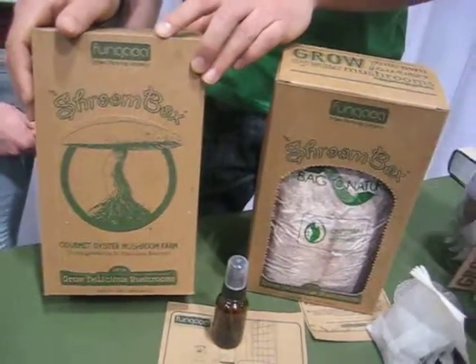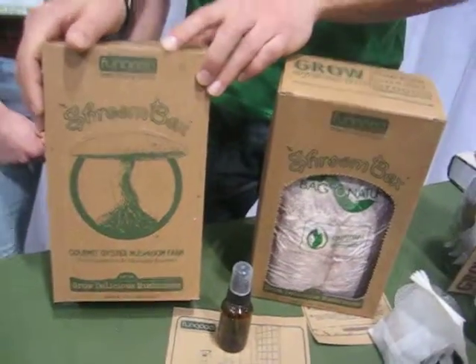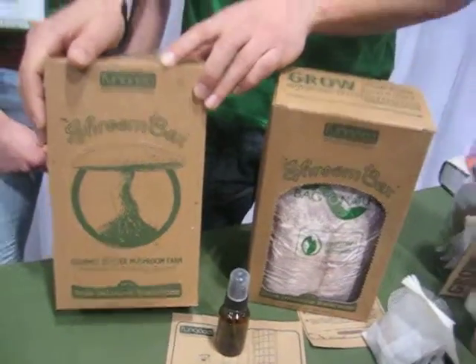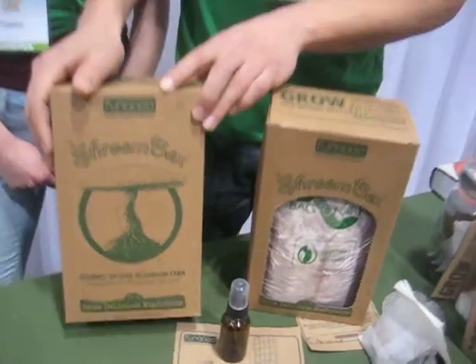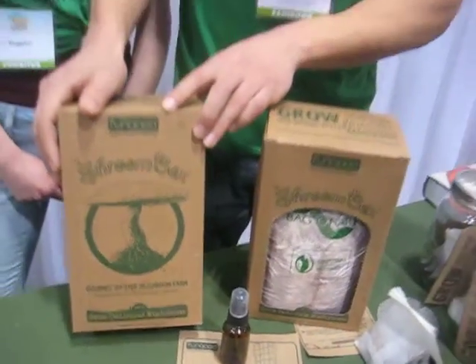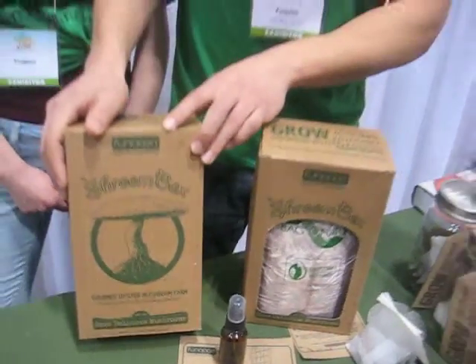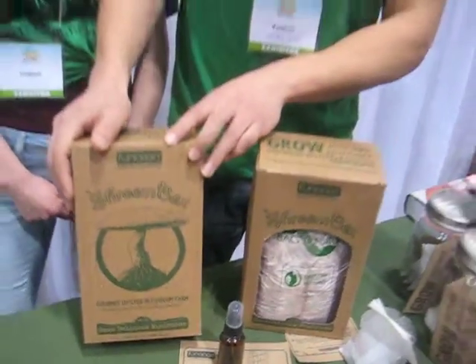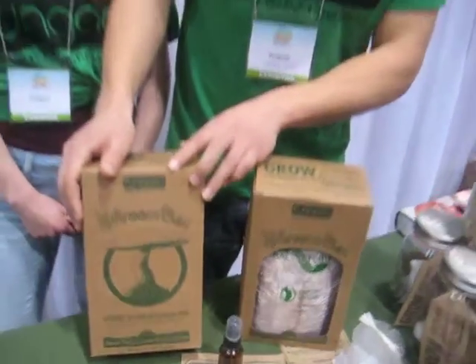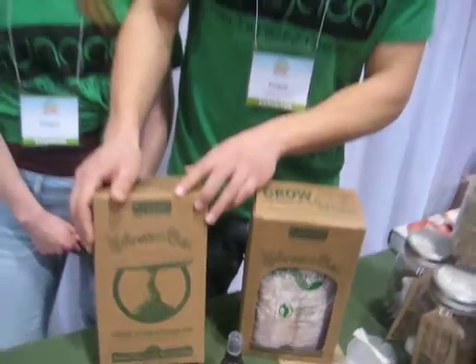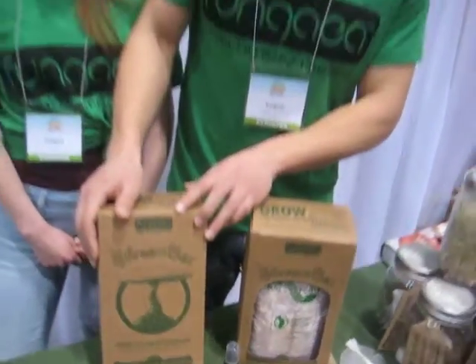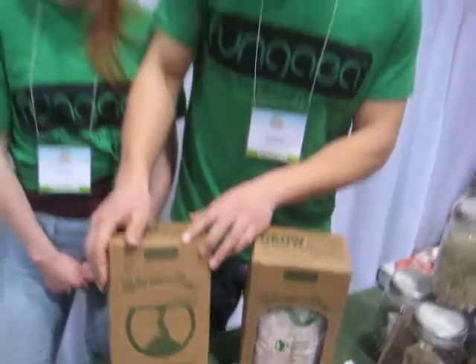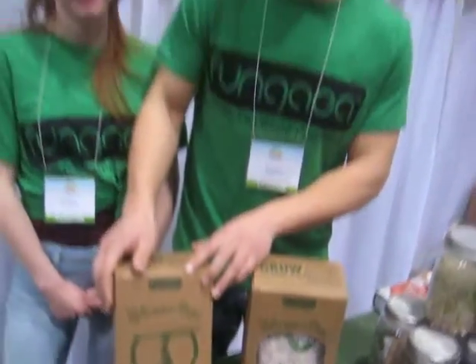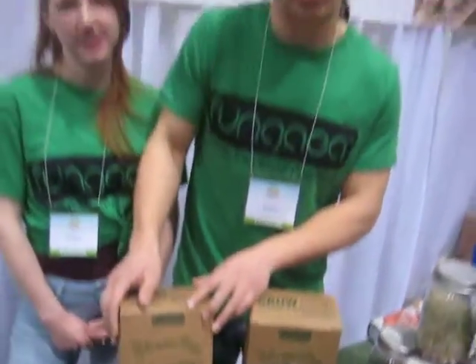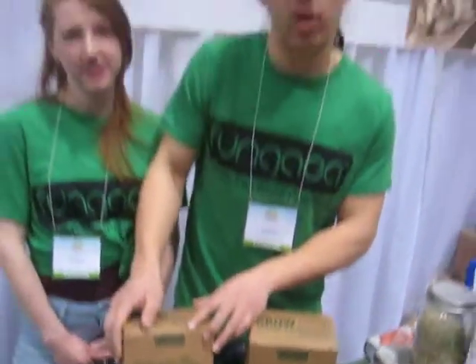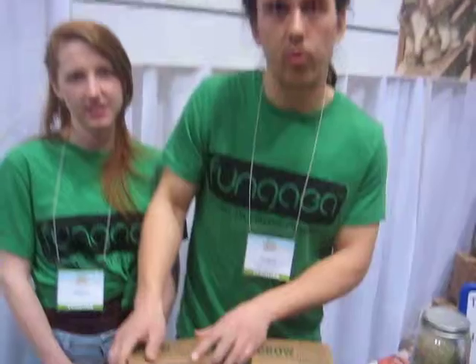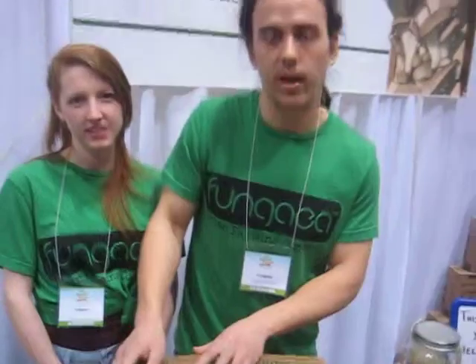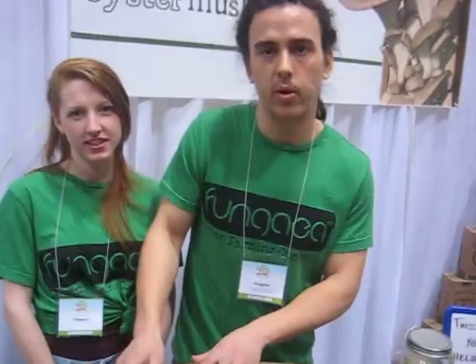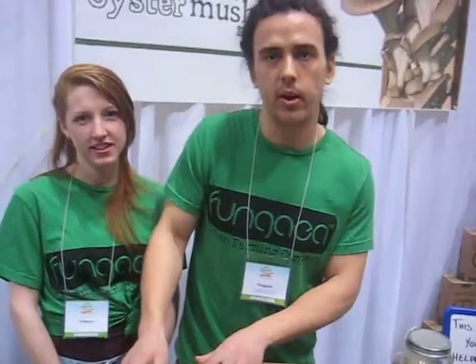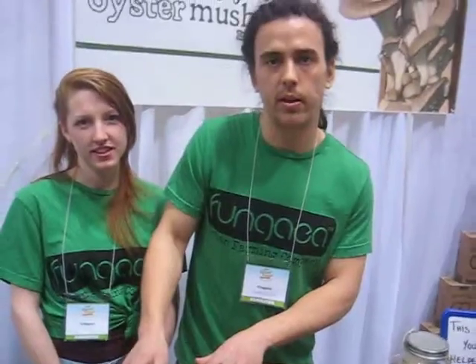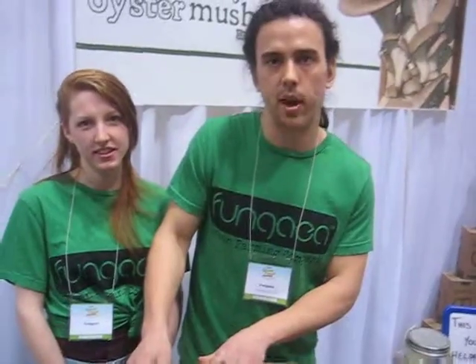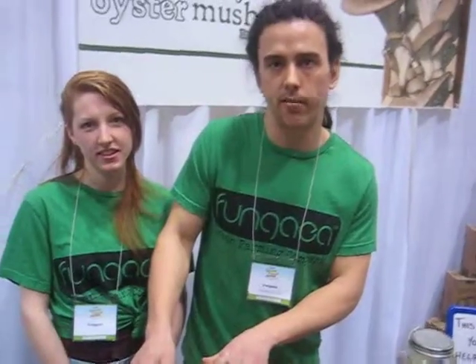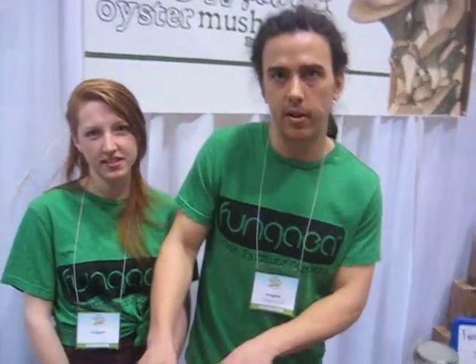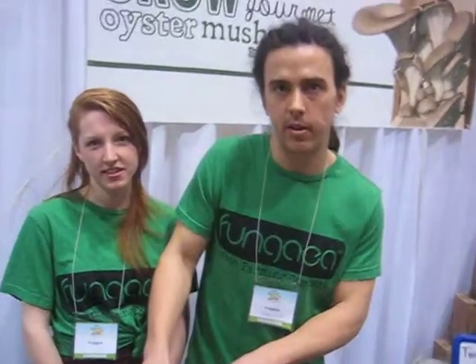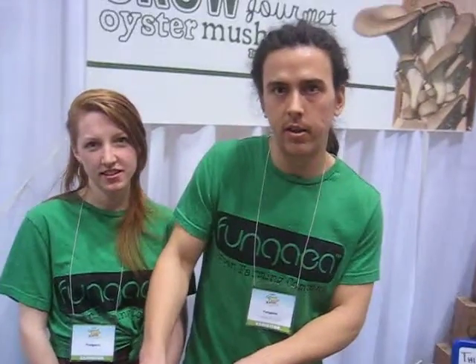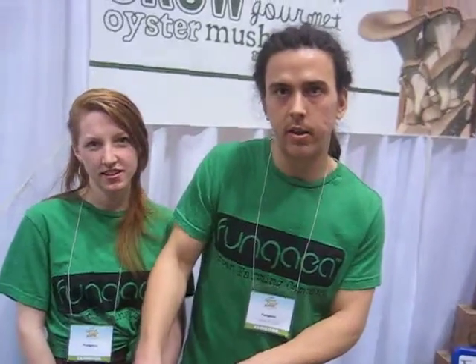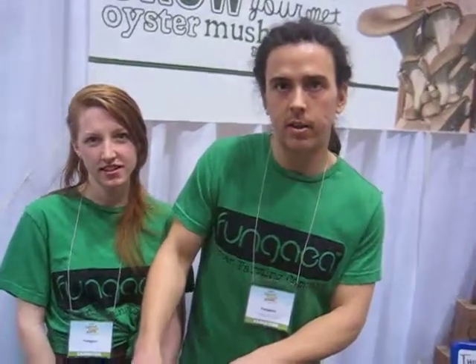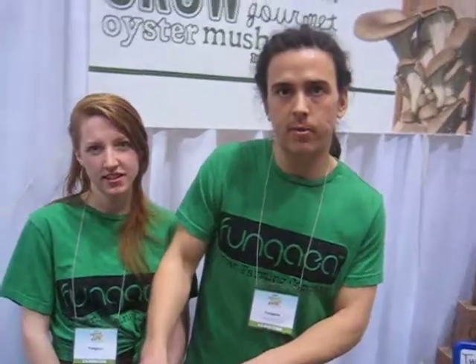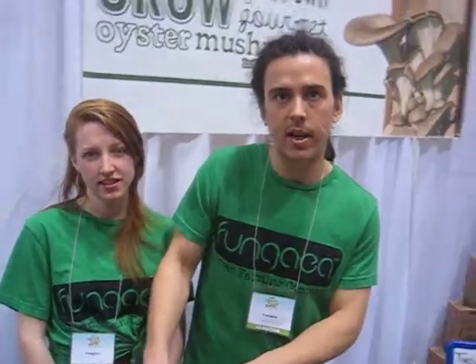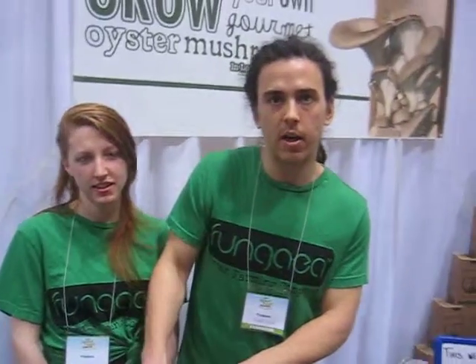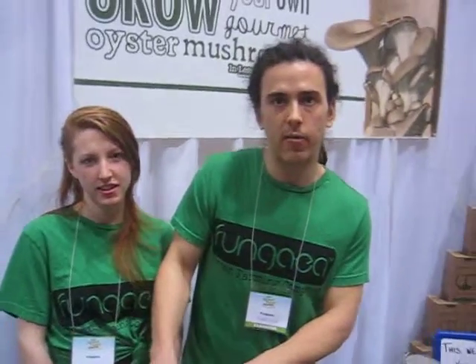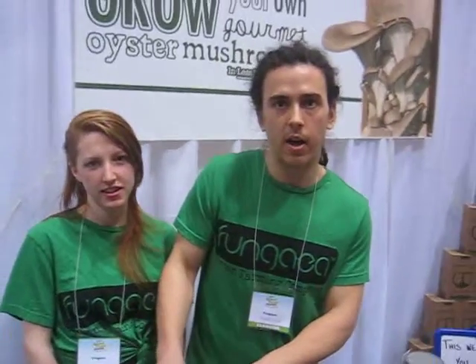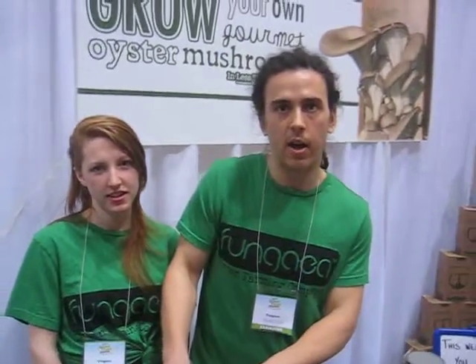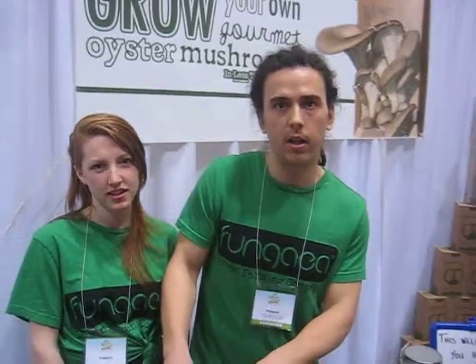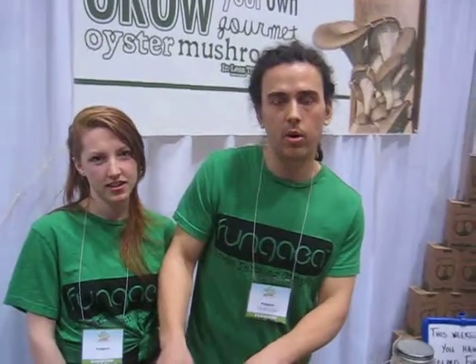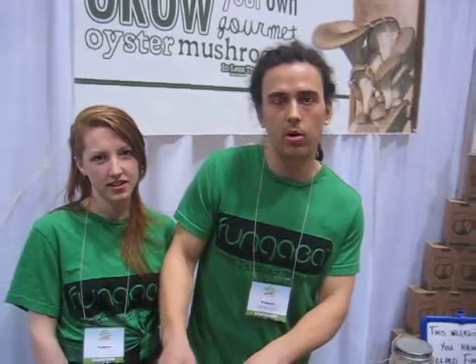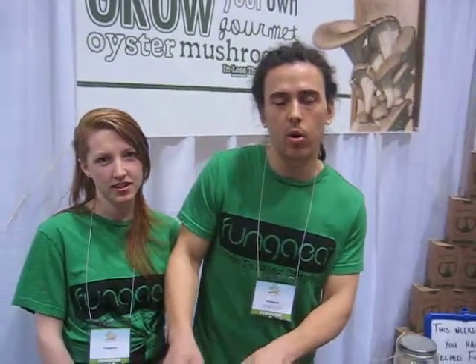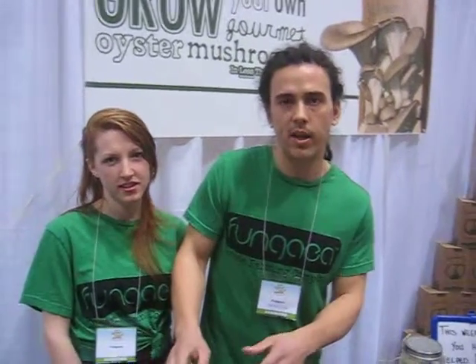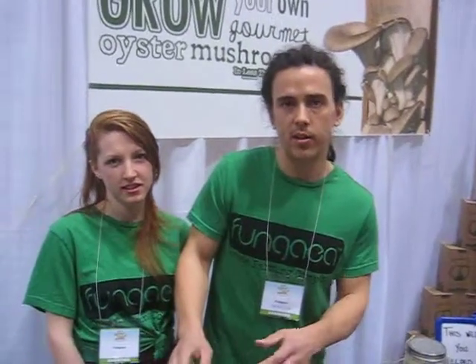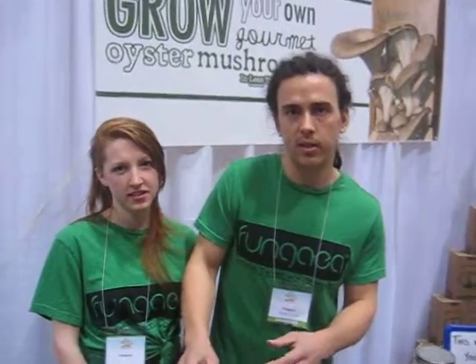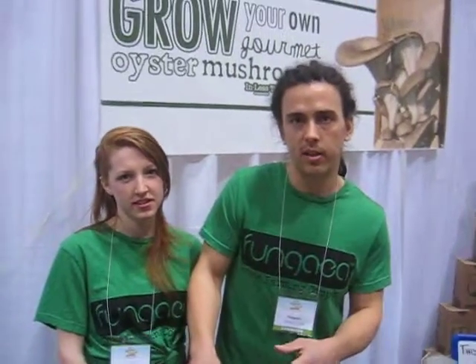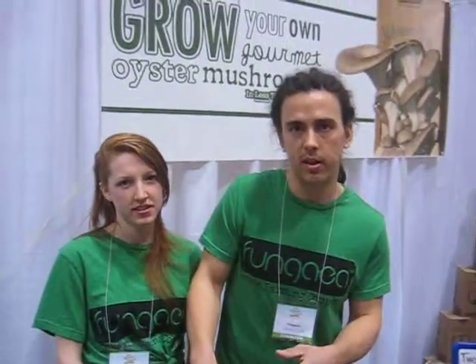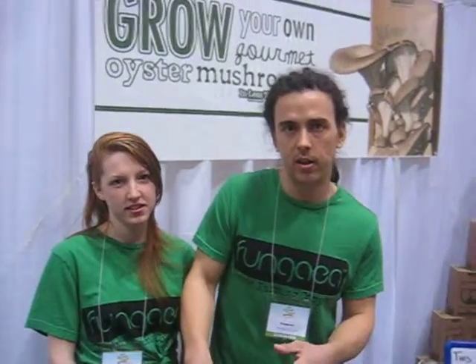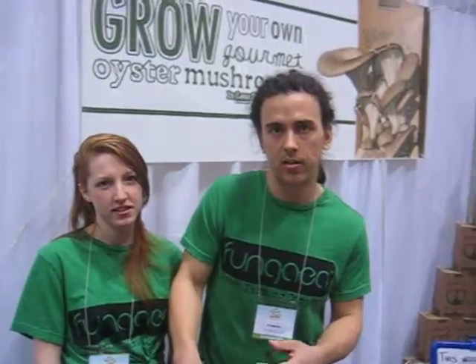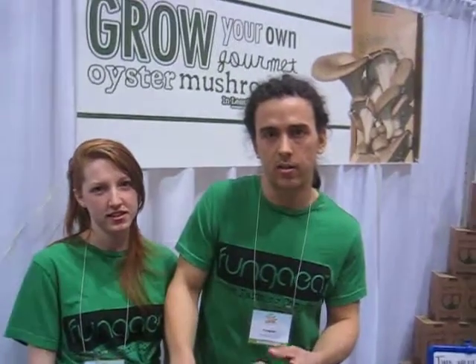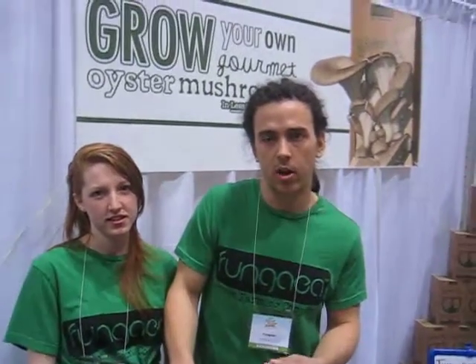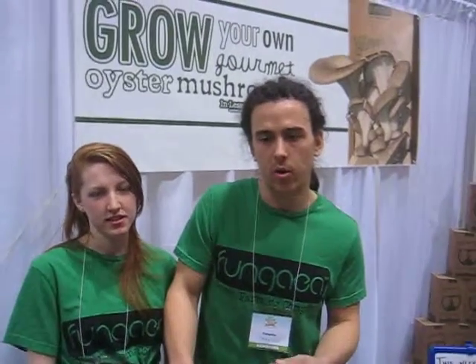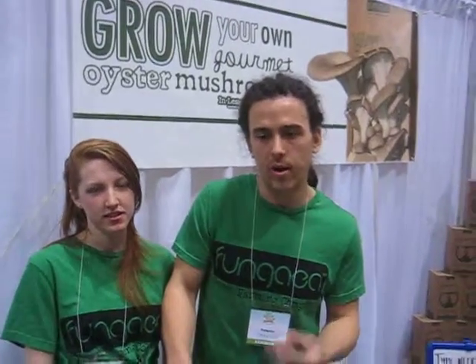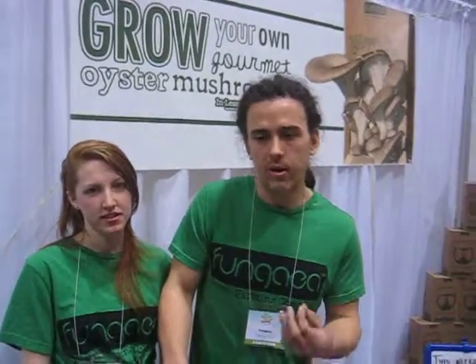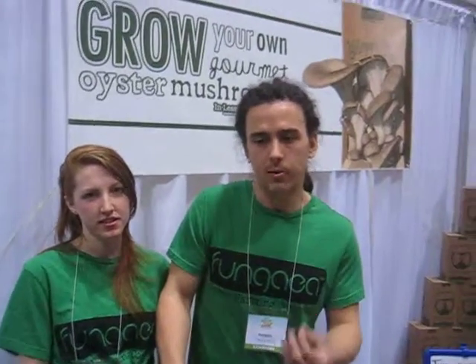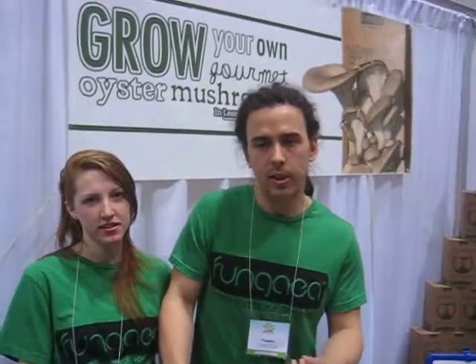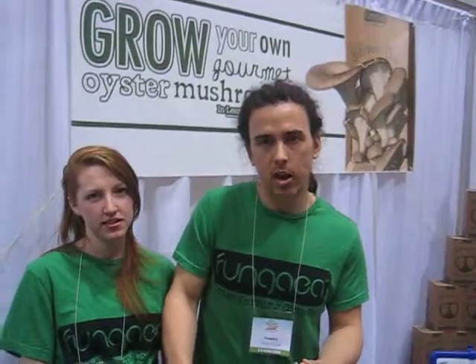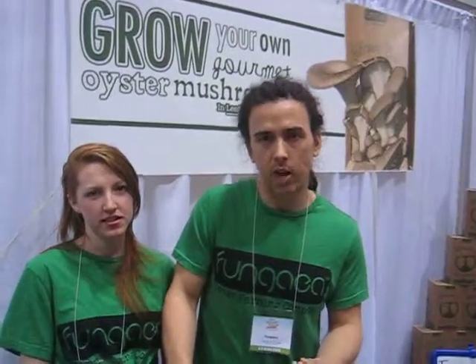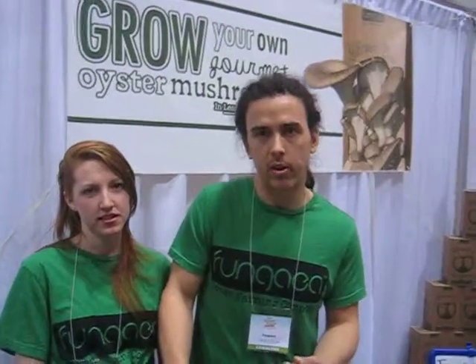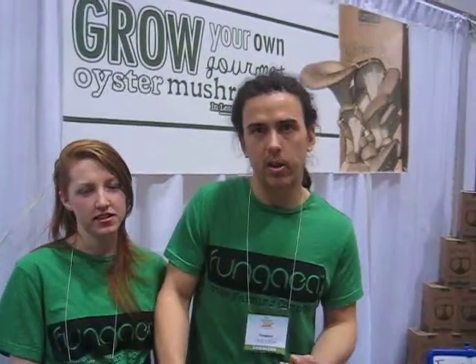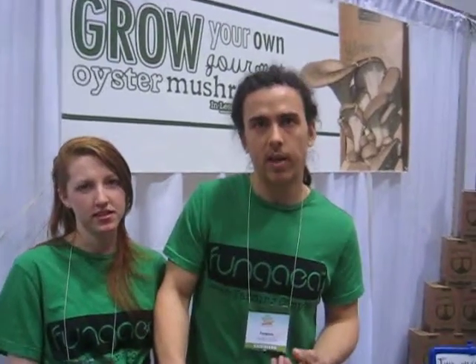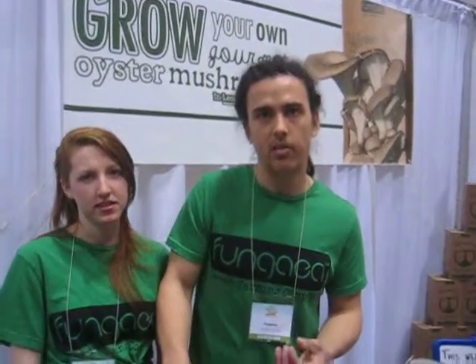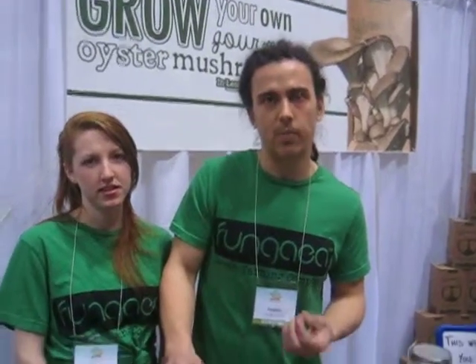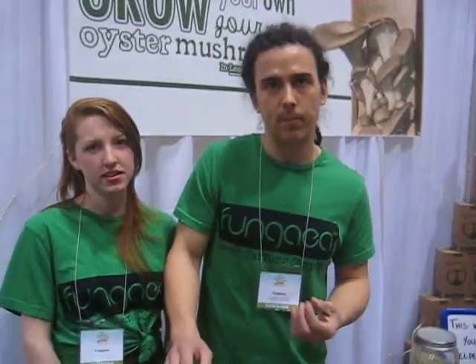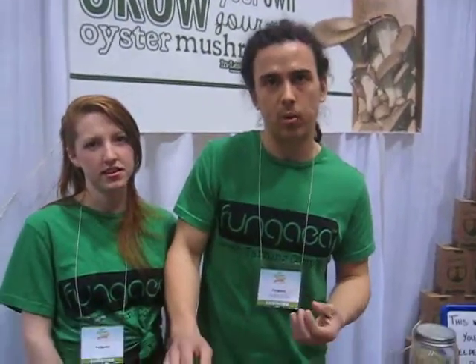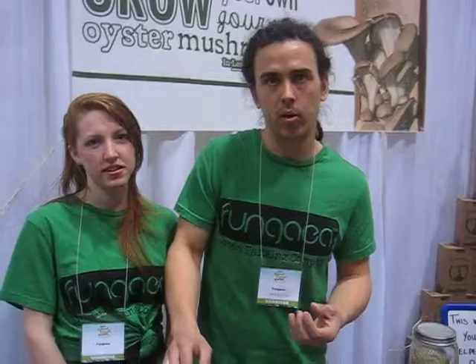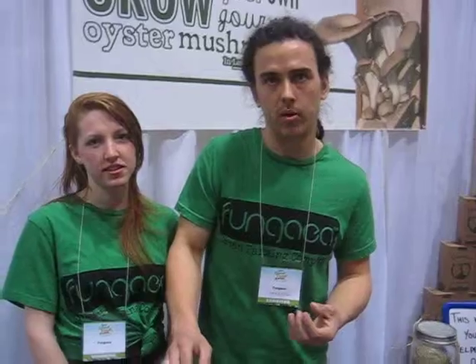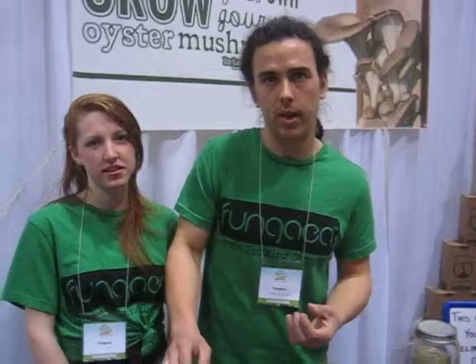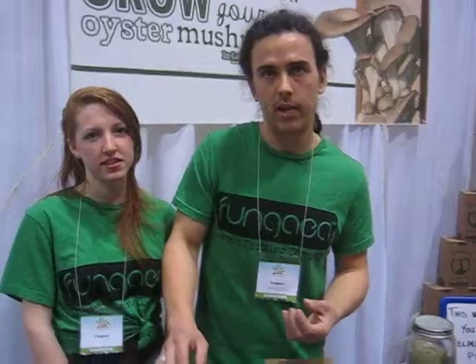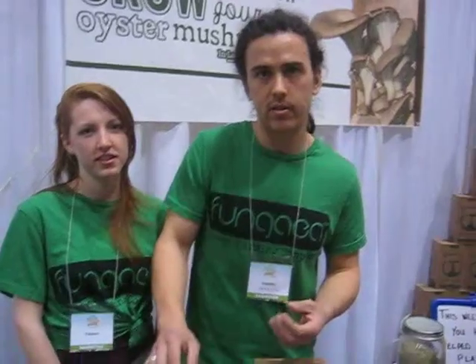We make it locally in Toronto, right at Queen and Dufferin. It's made out of local waste materials — spent coffee grounds and spent brewer's waste.